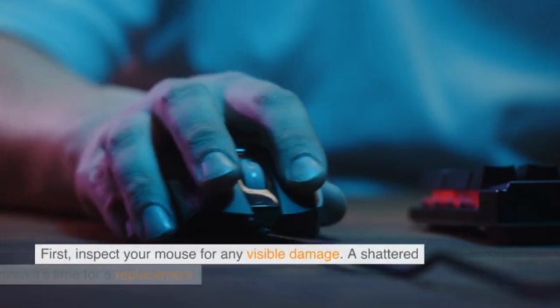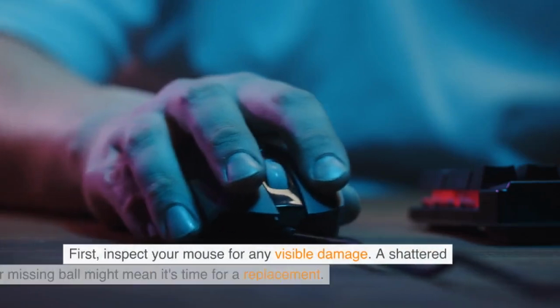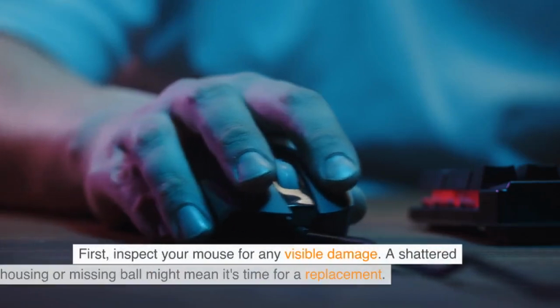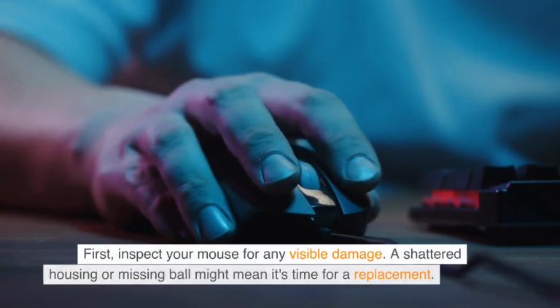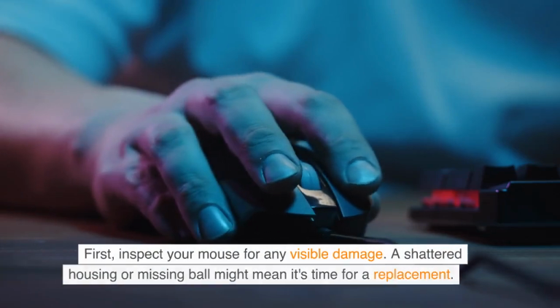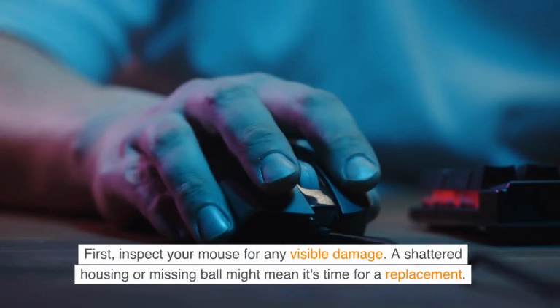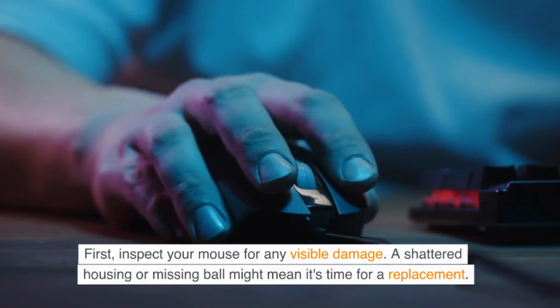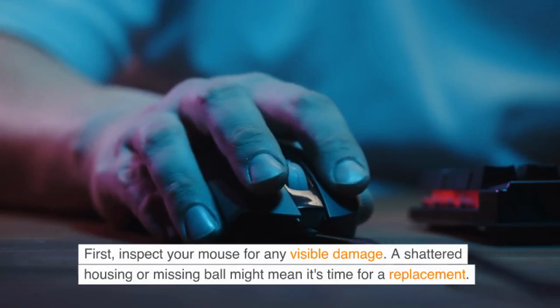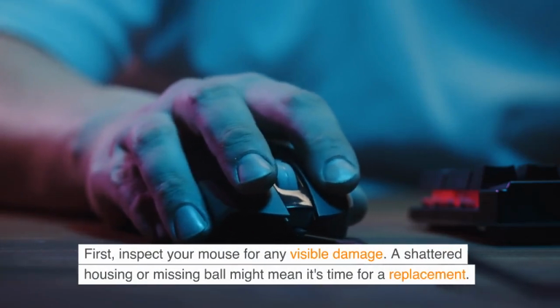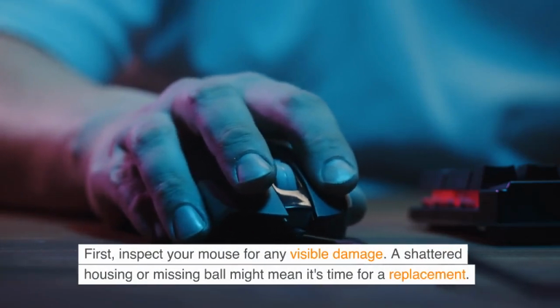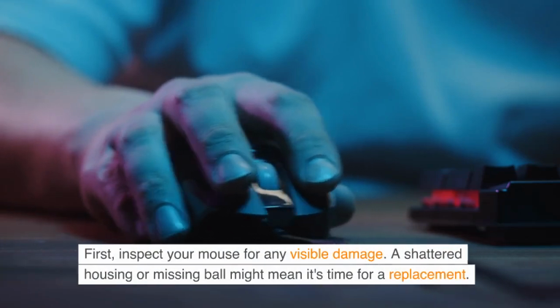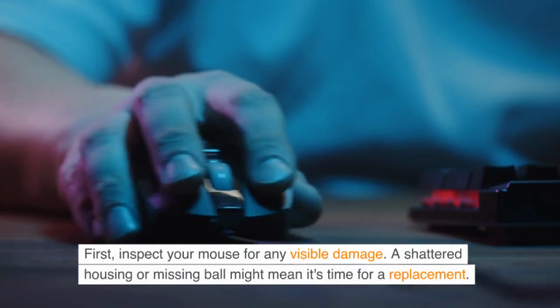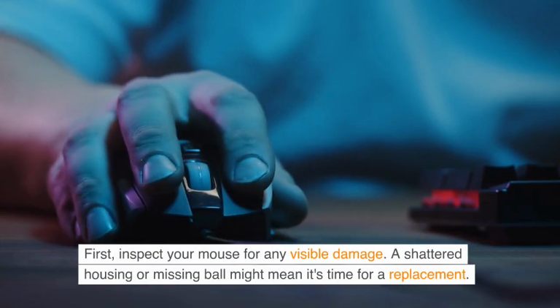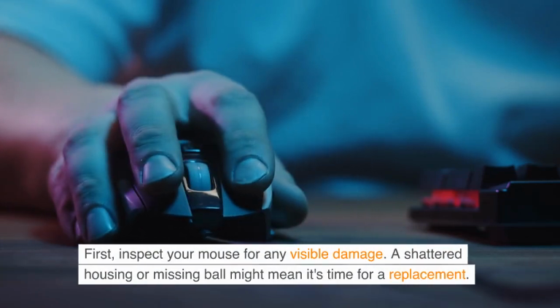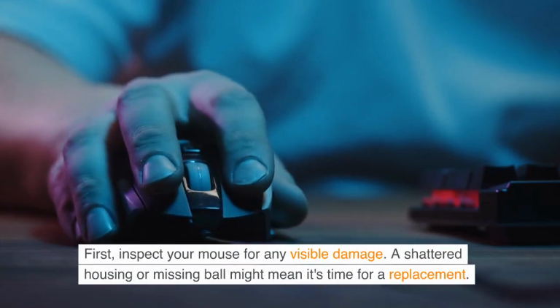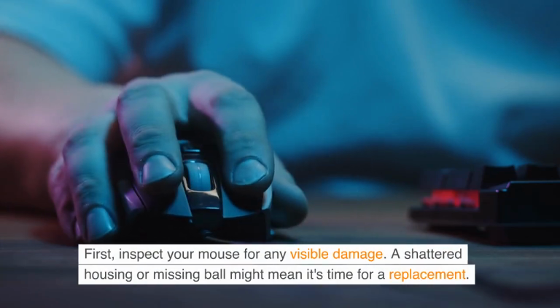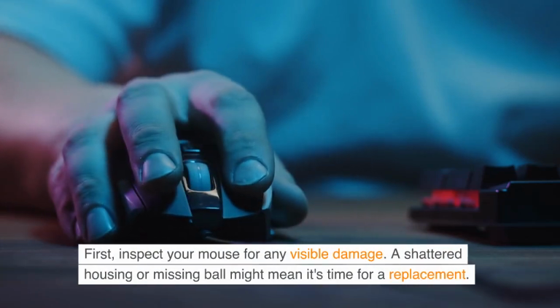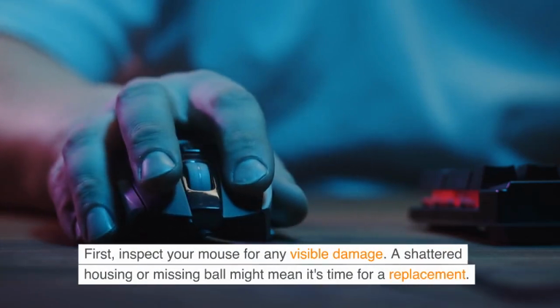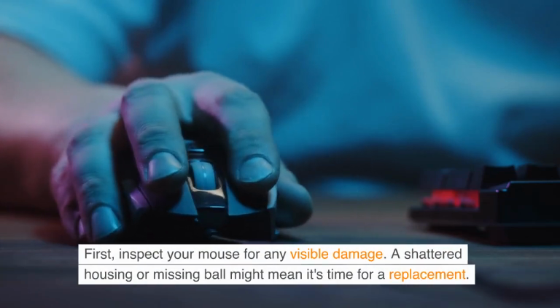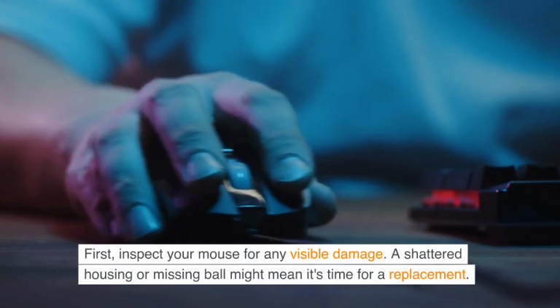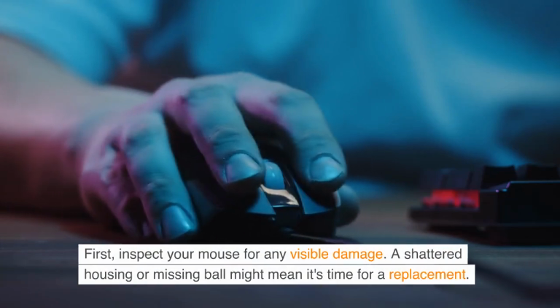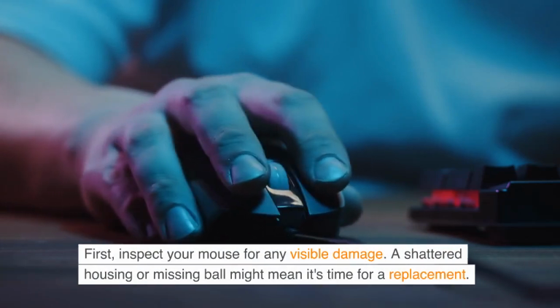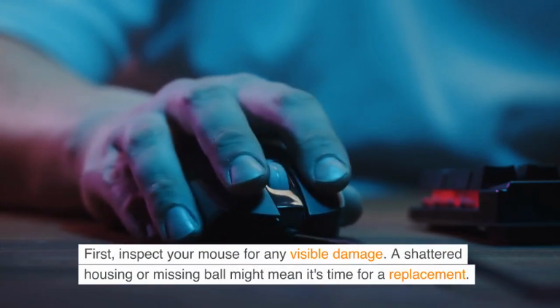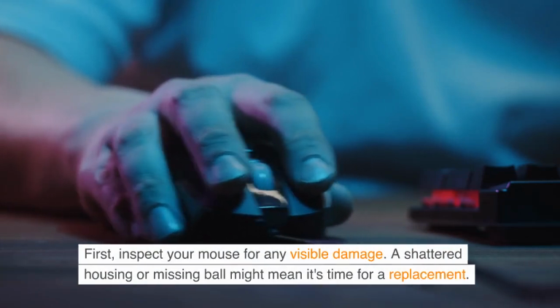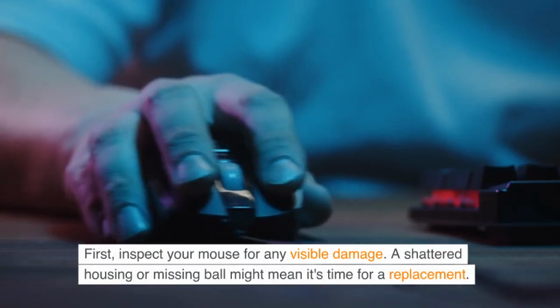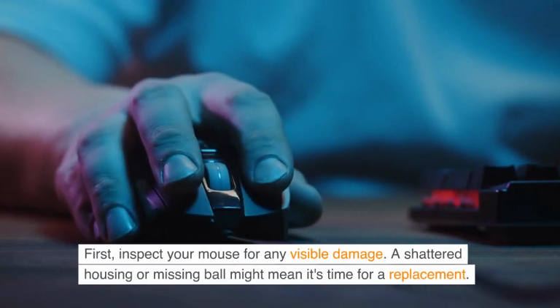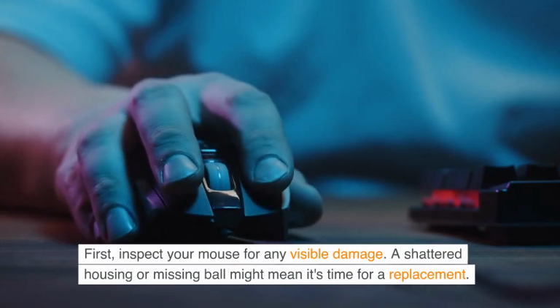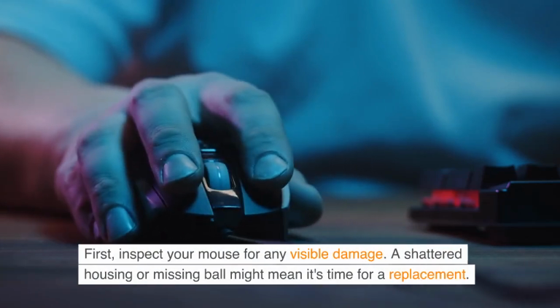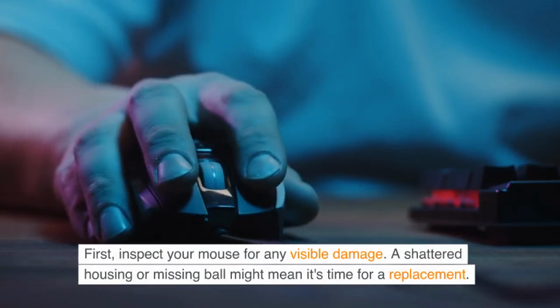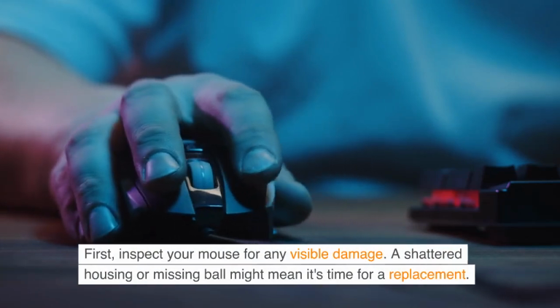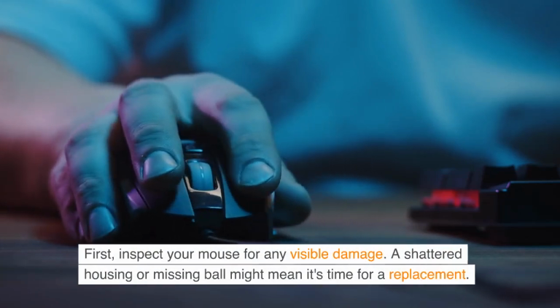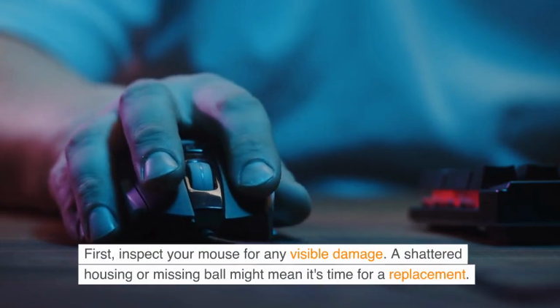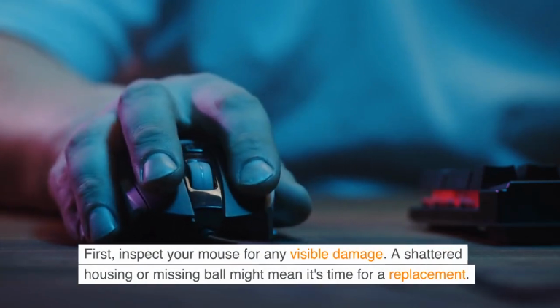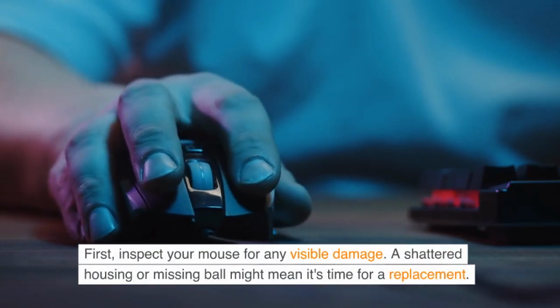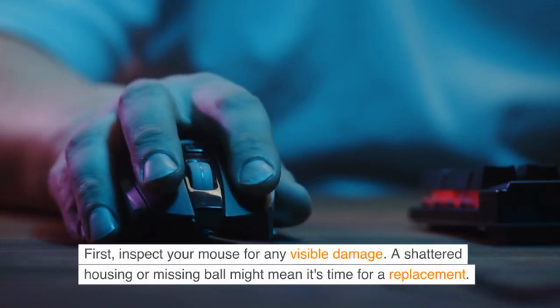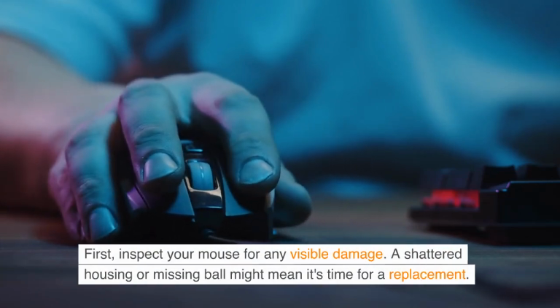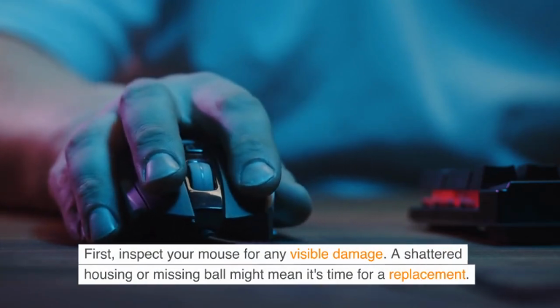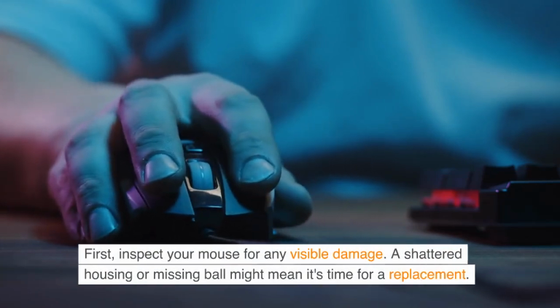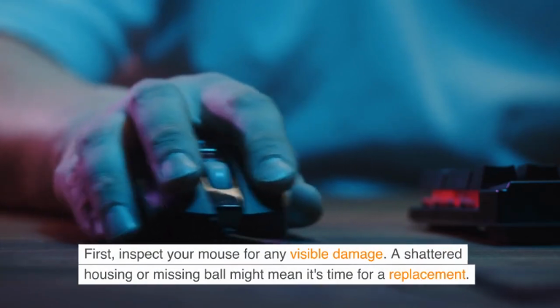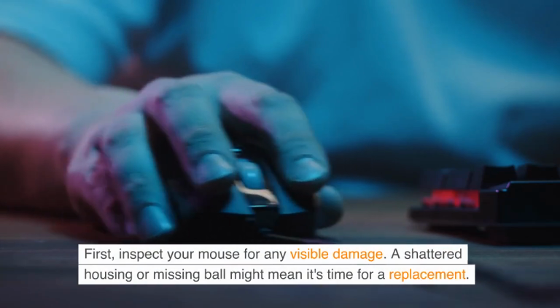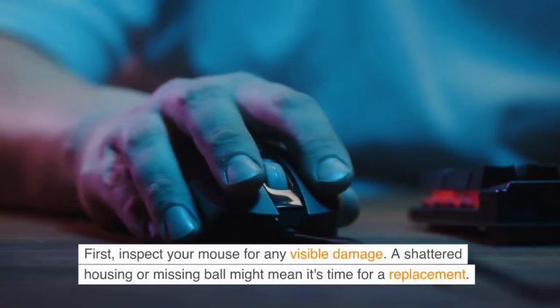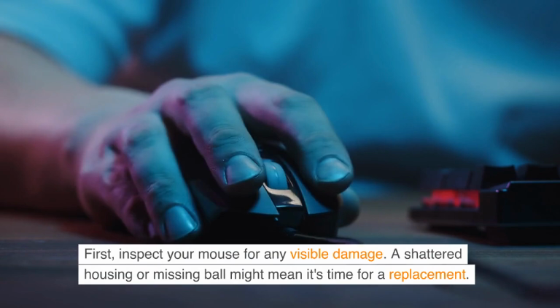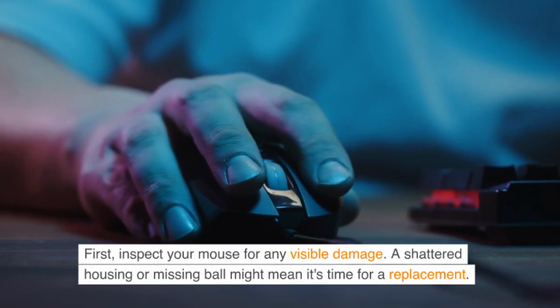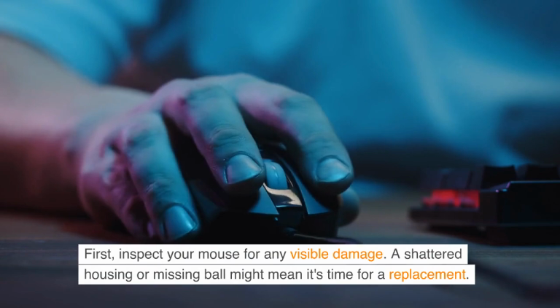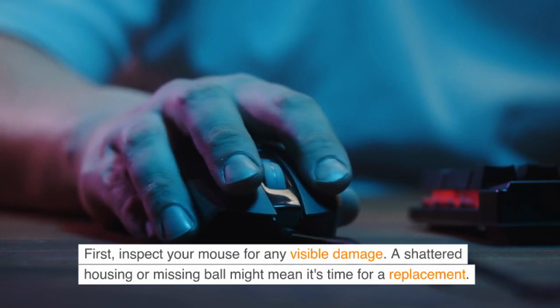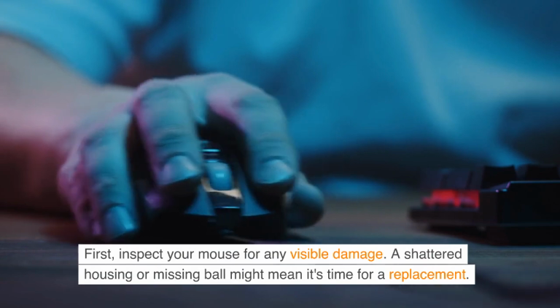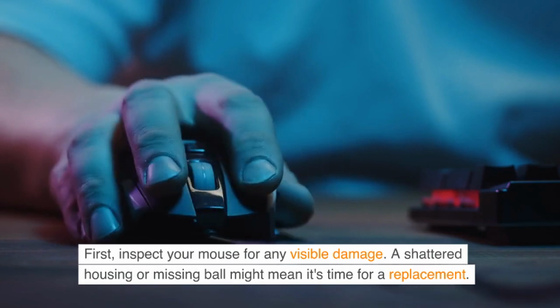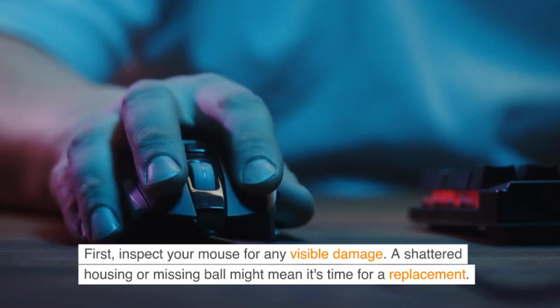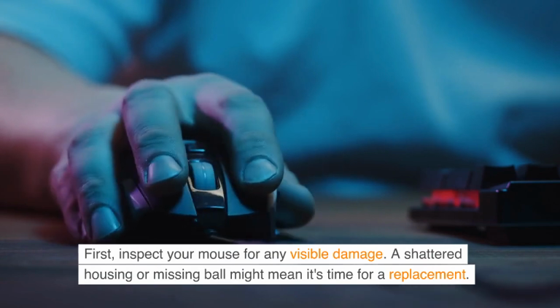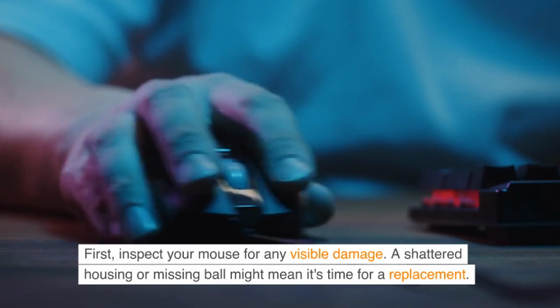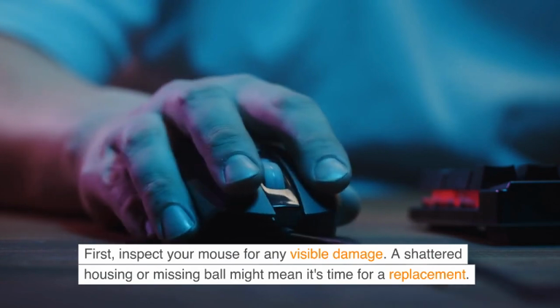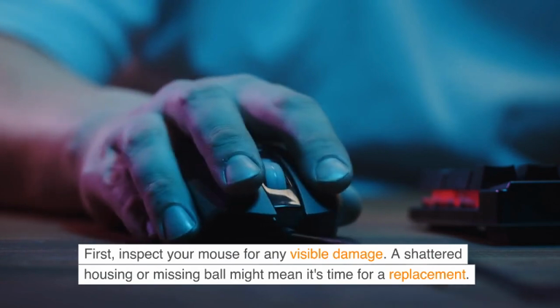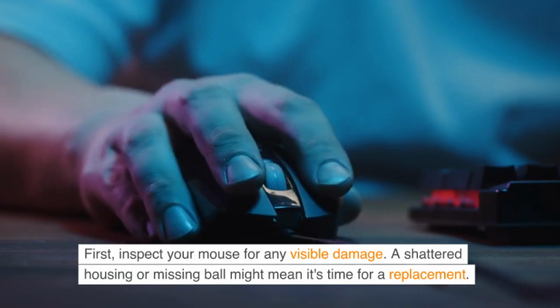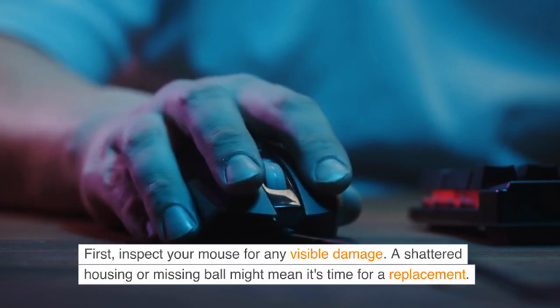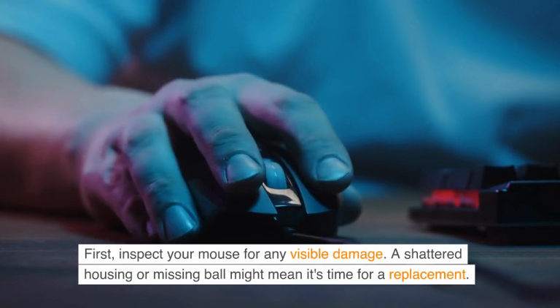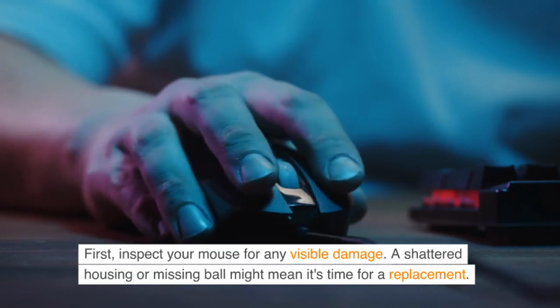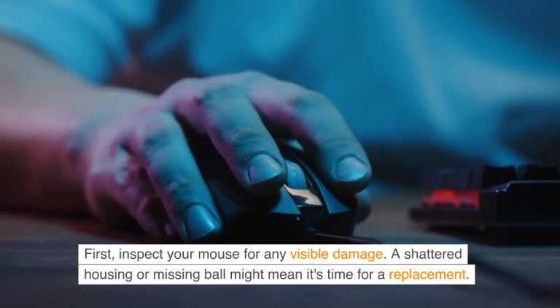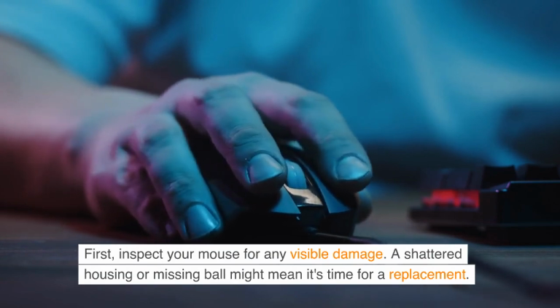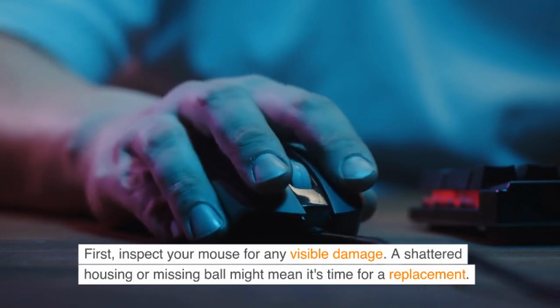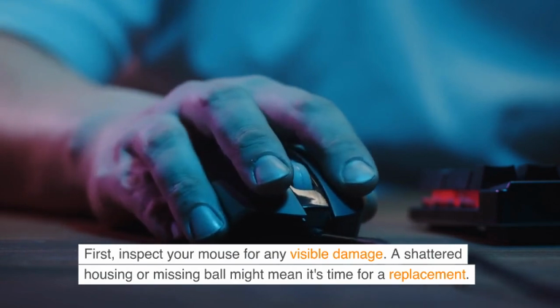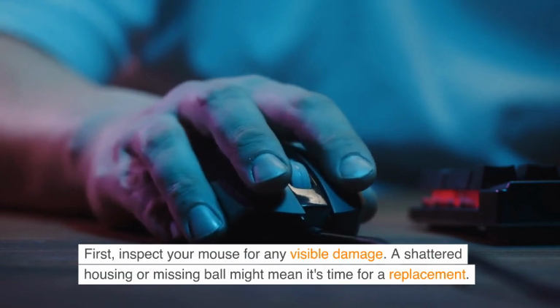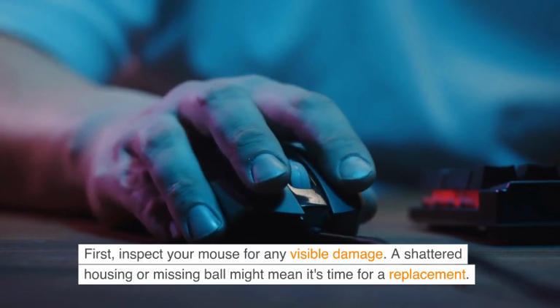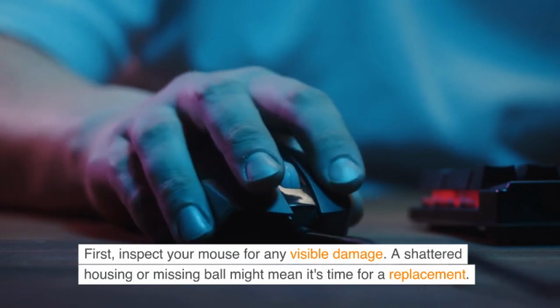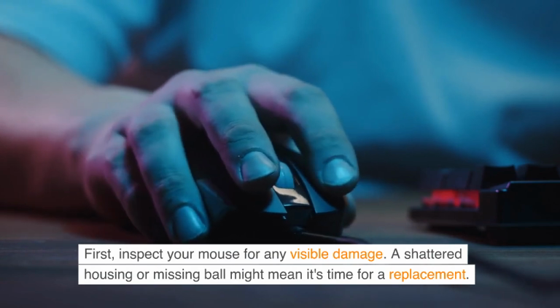First, inspect your mouse for any visible damage. A shattered housing or missing ball might mean it's time for a replacement.